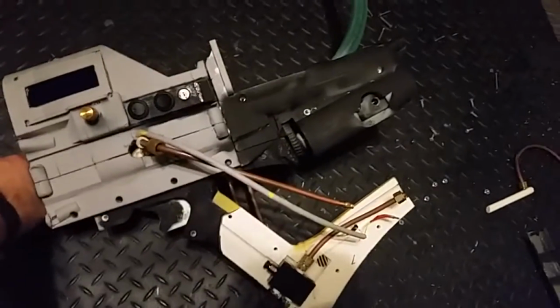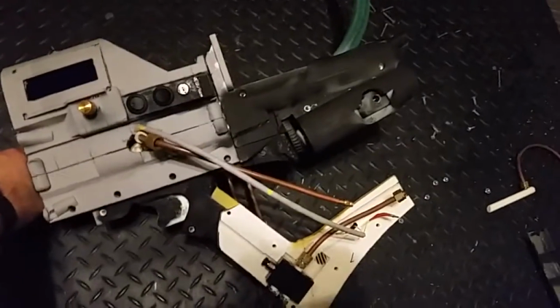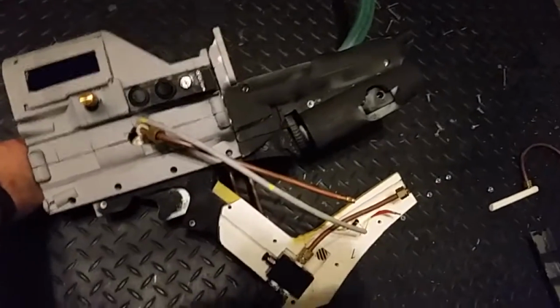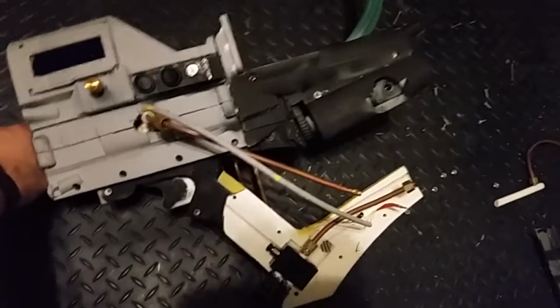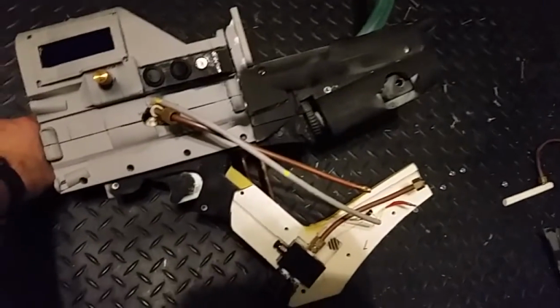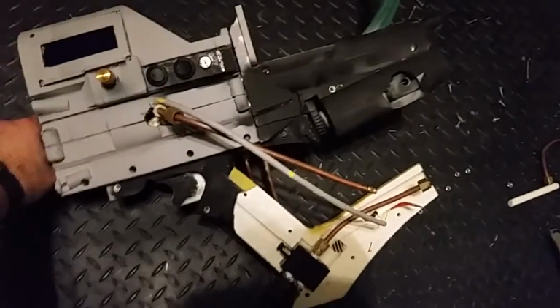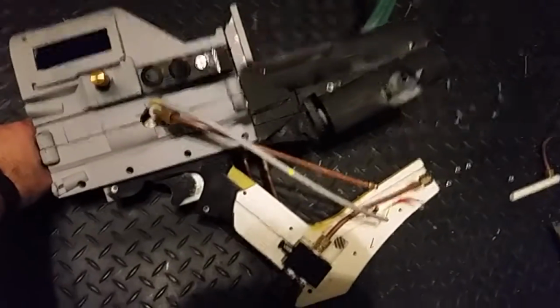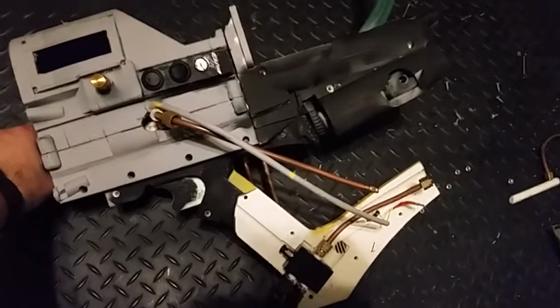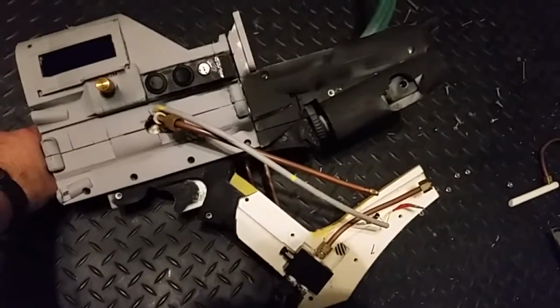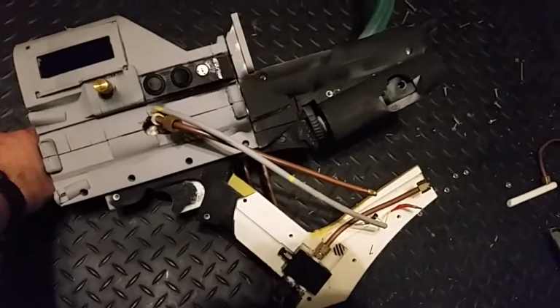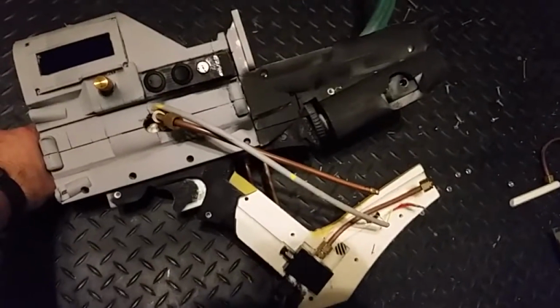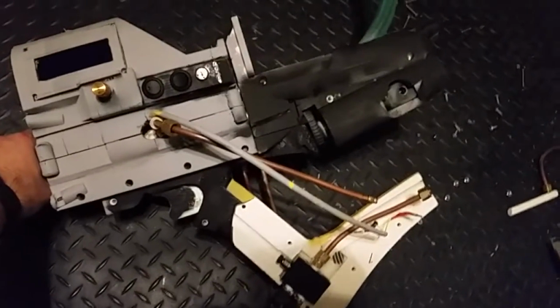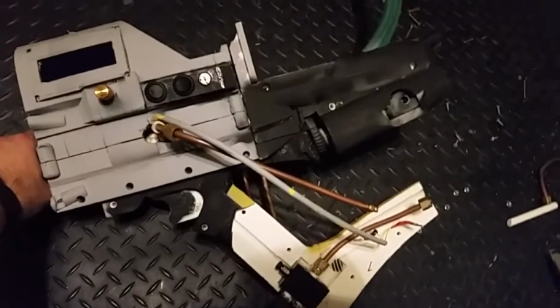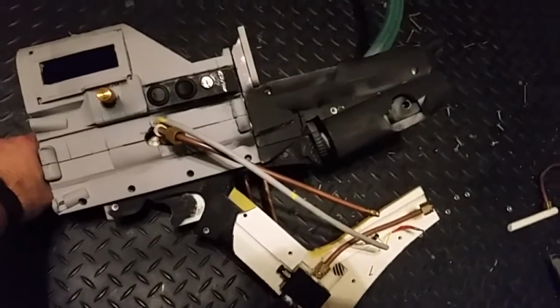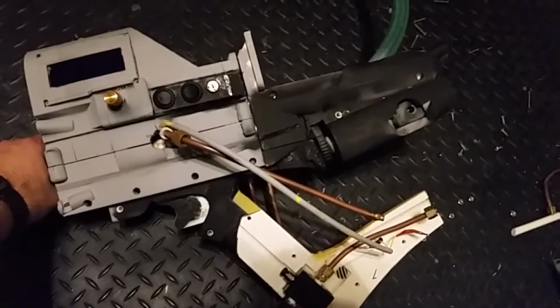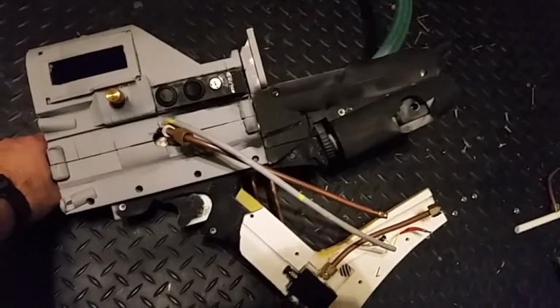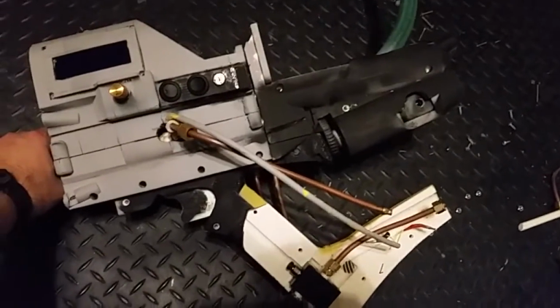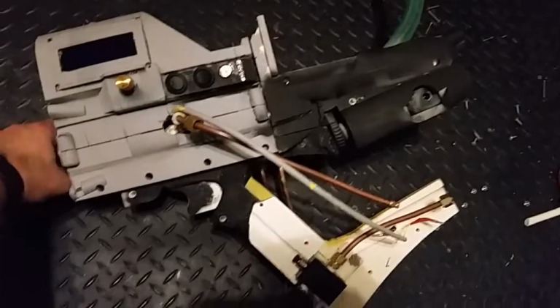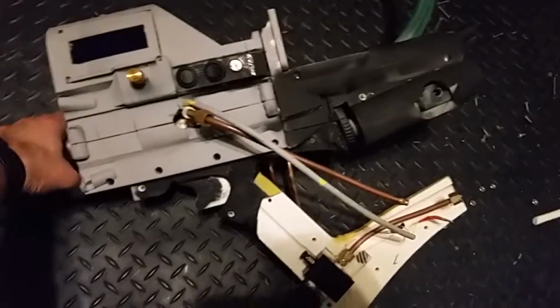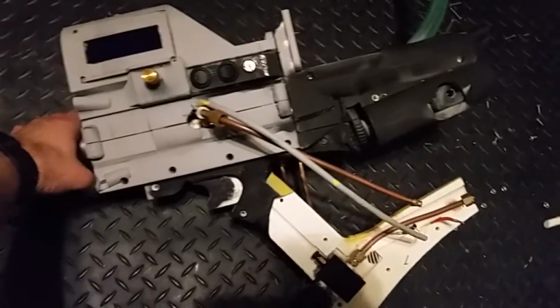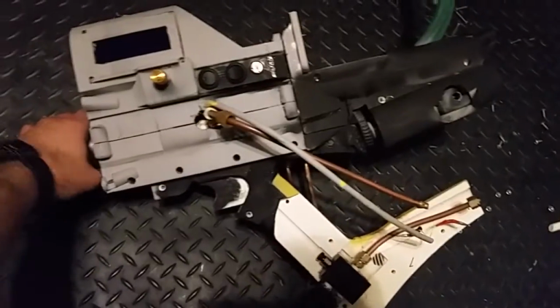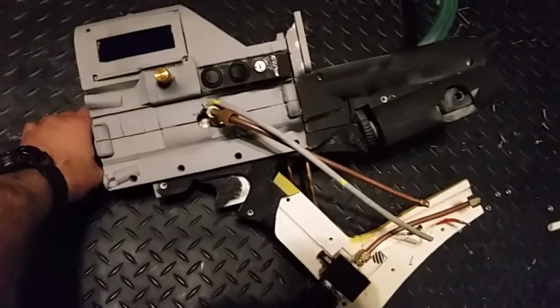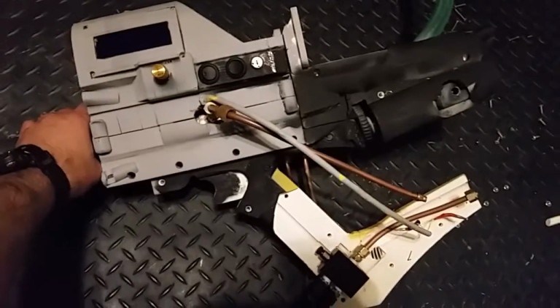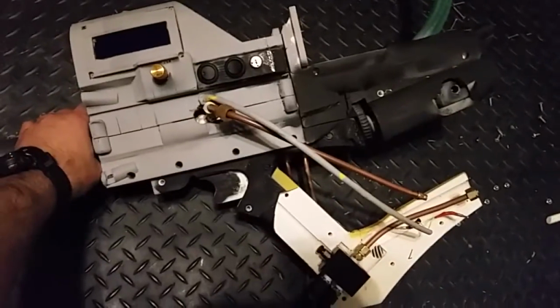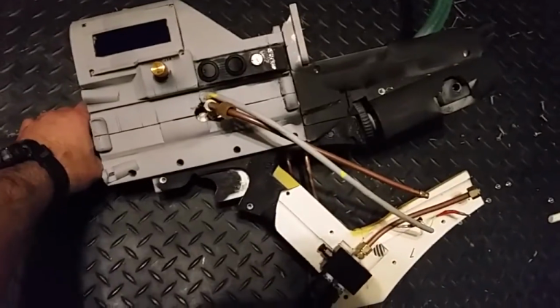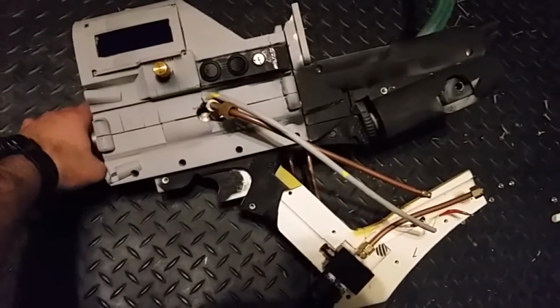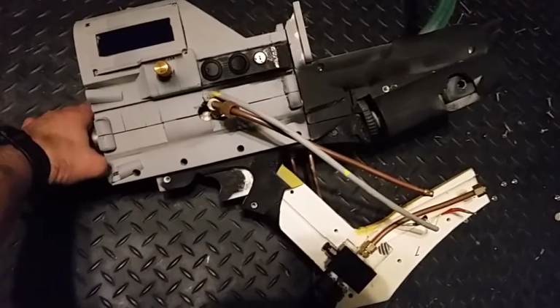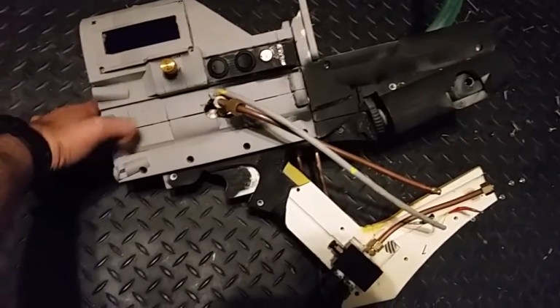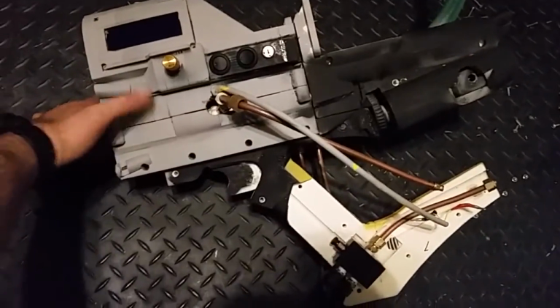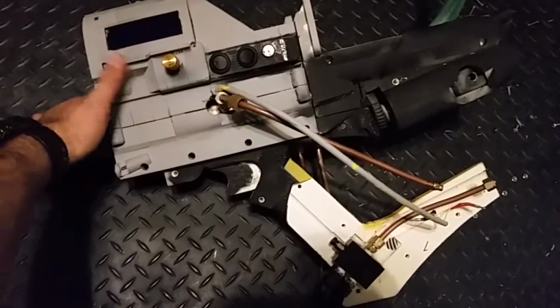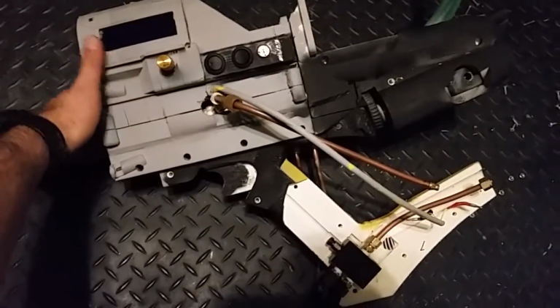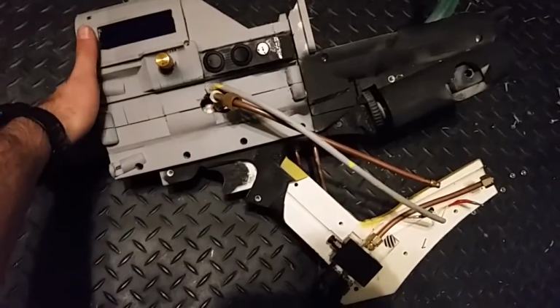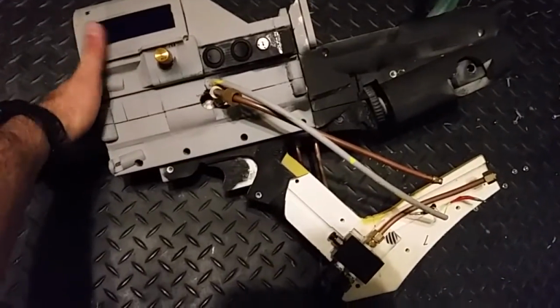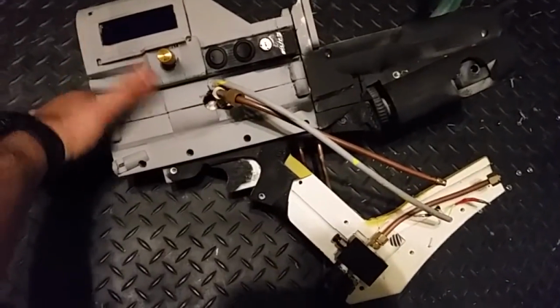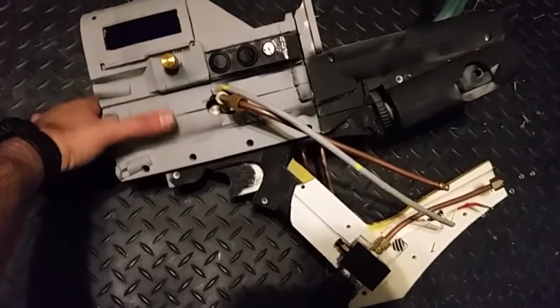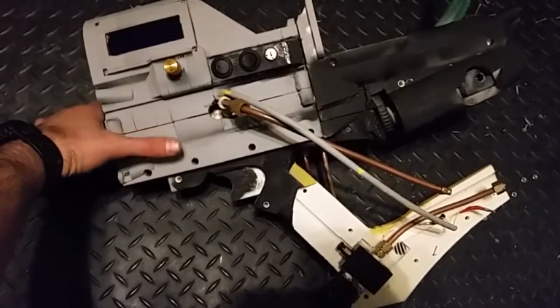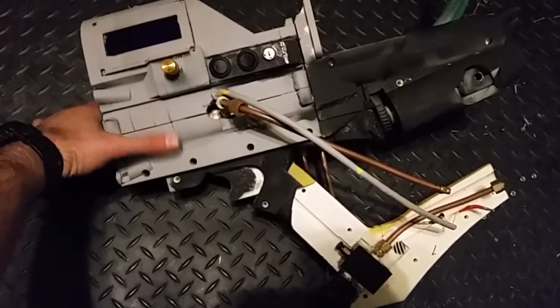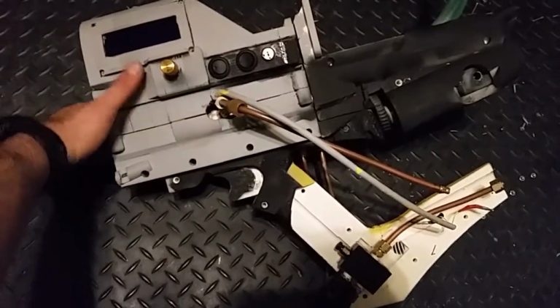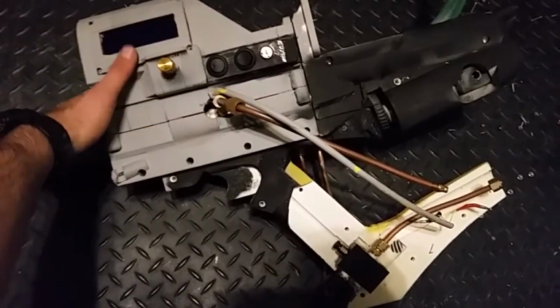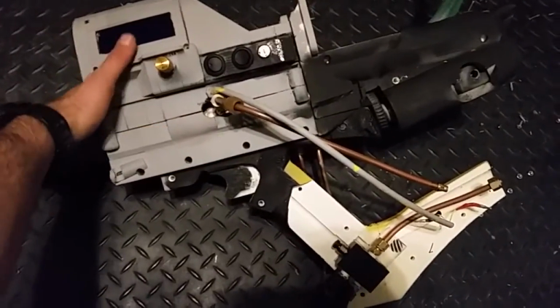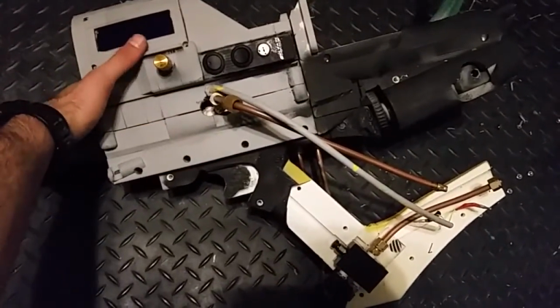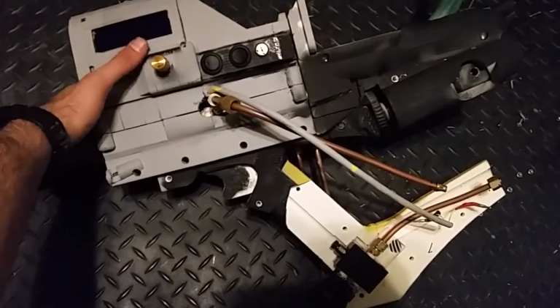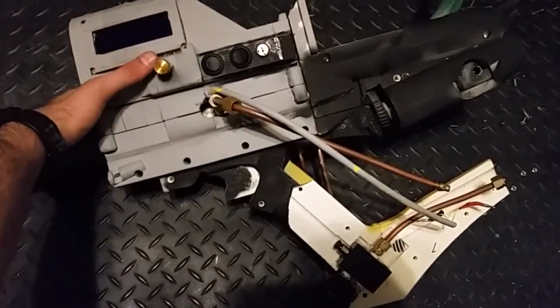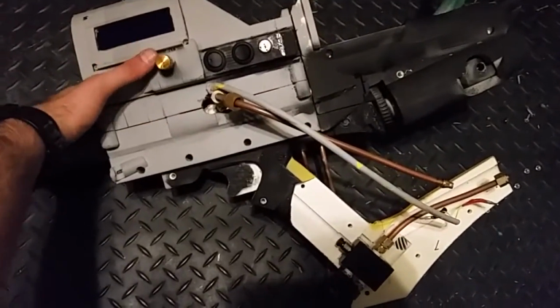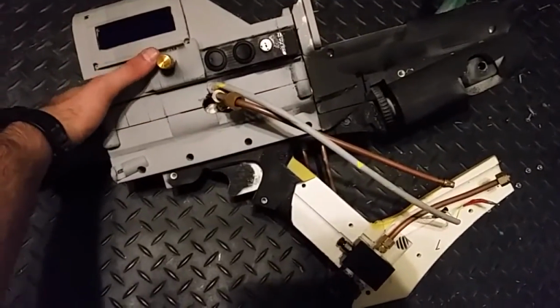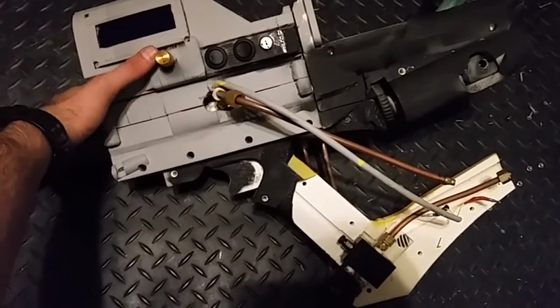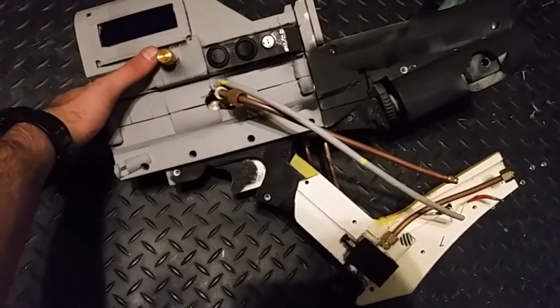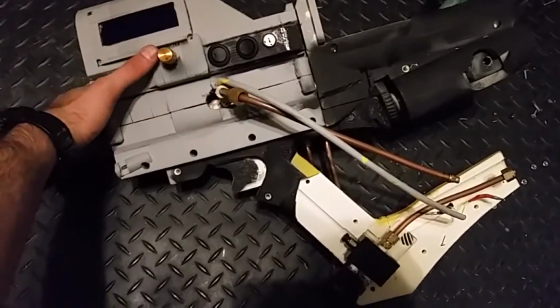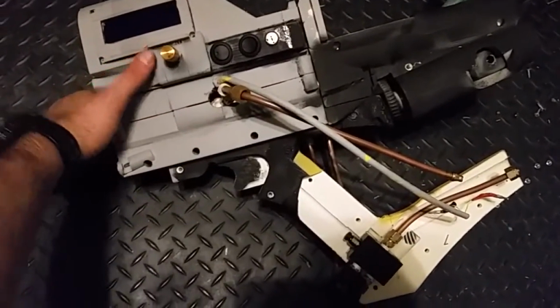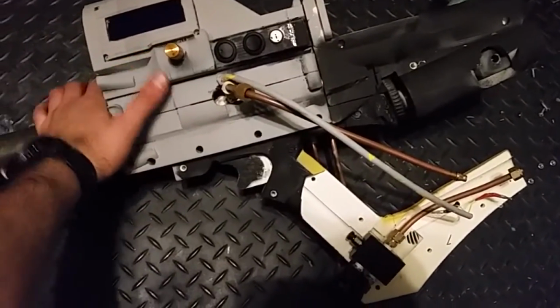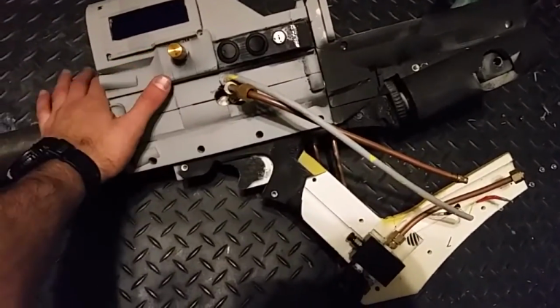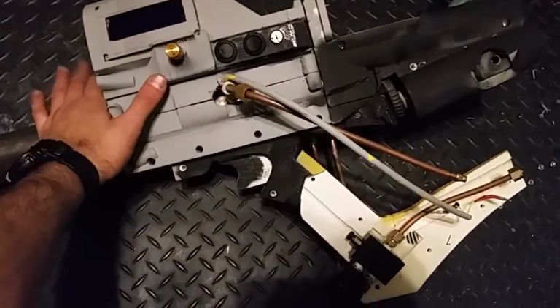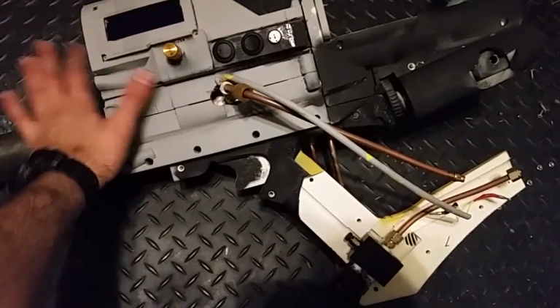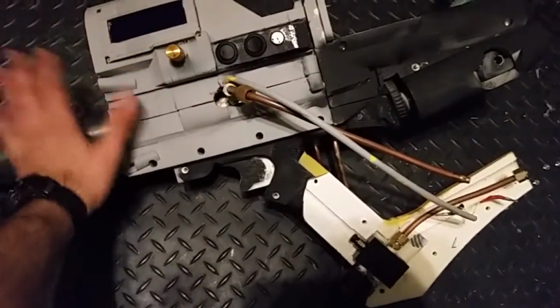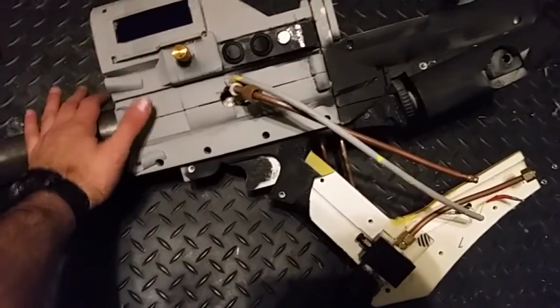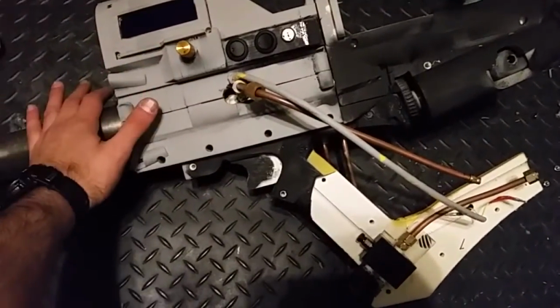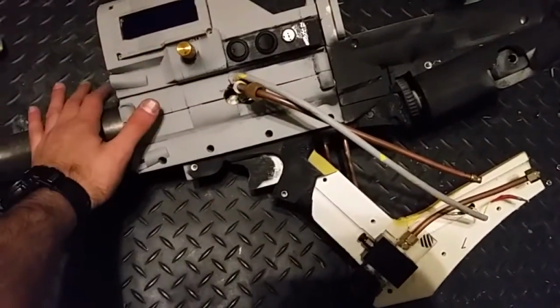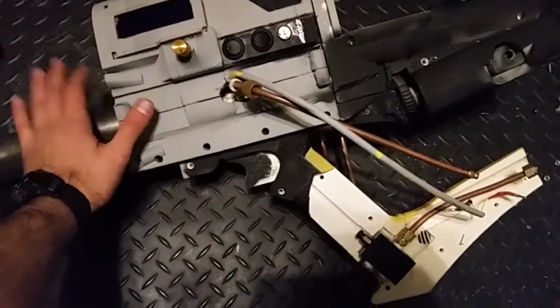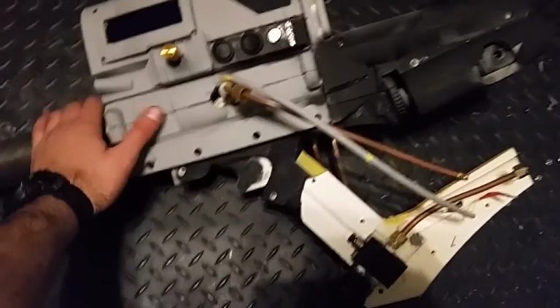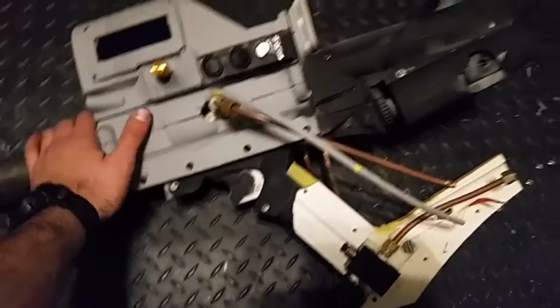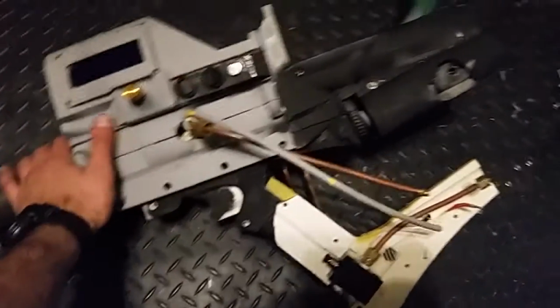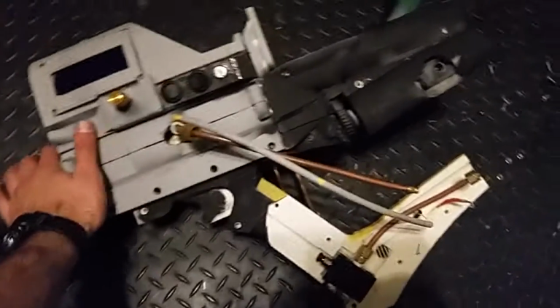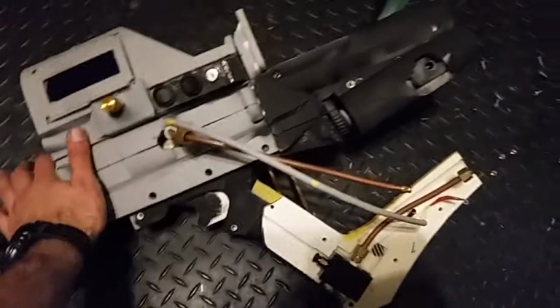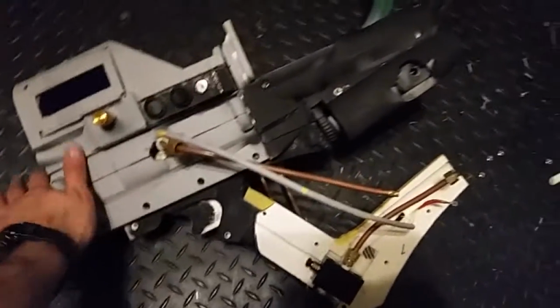Here's the core of the gun. We have just the electronic component here, and the air tank, which is here.